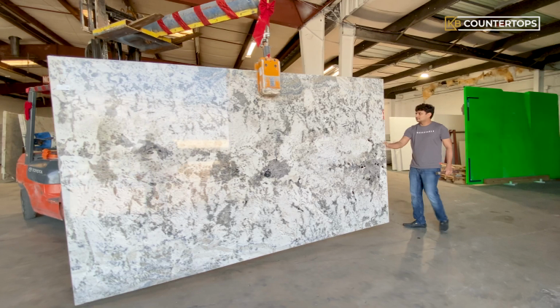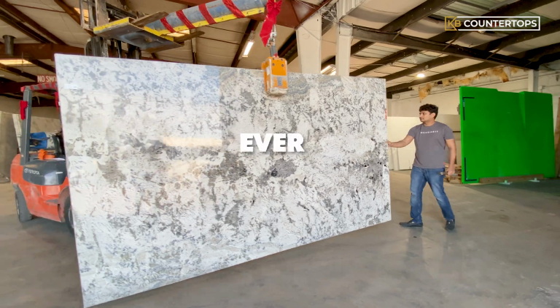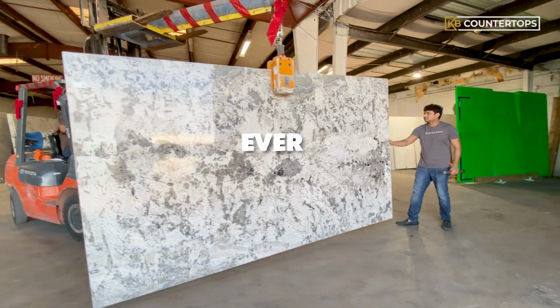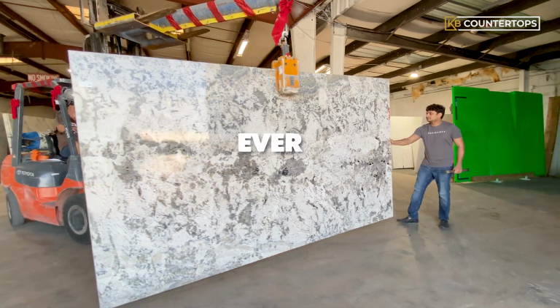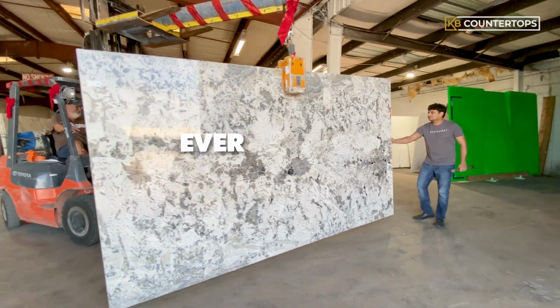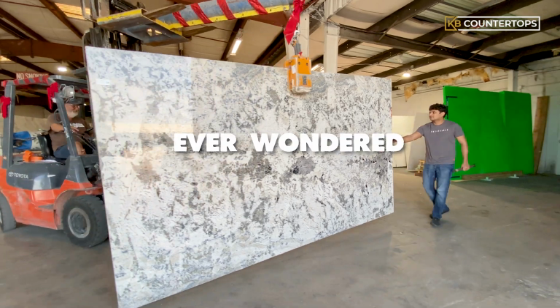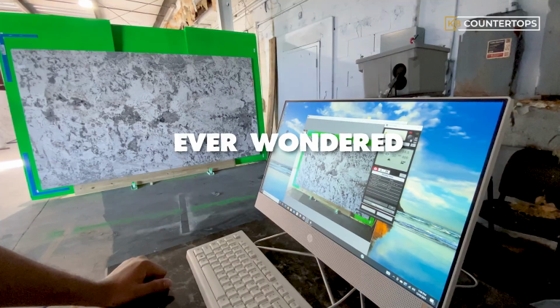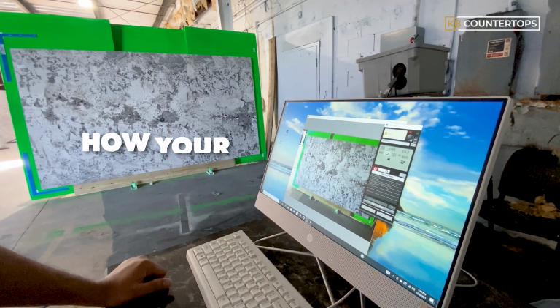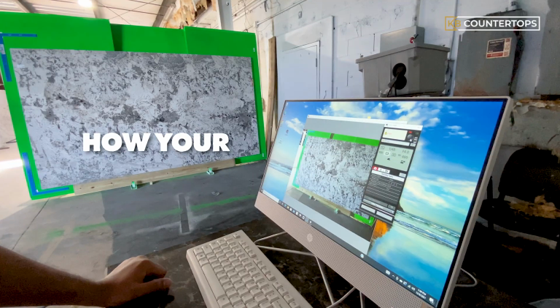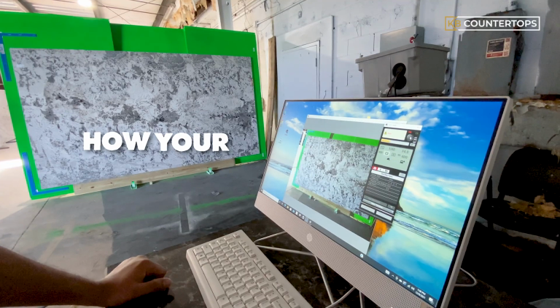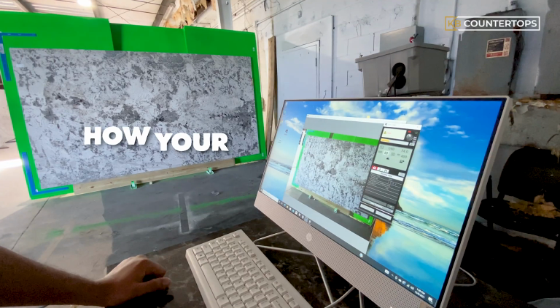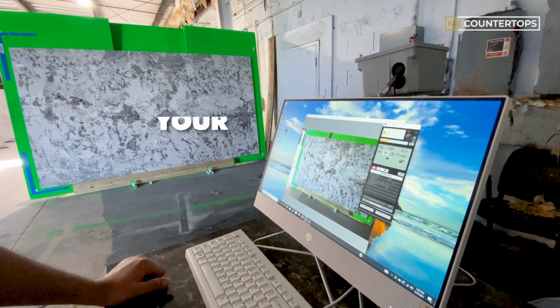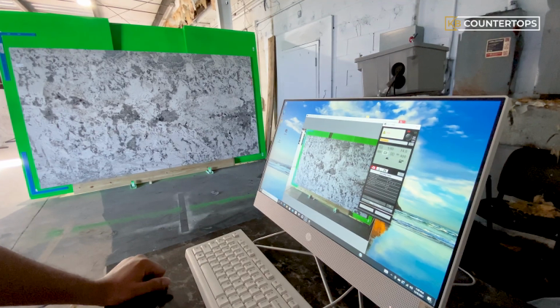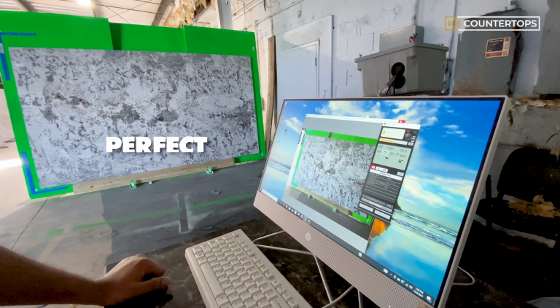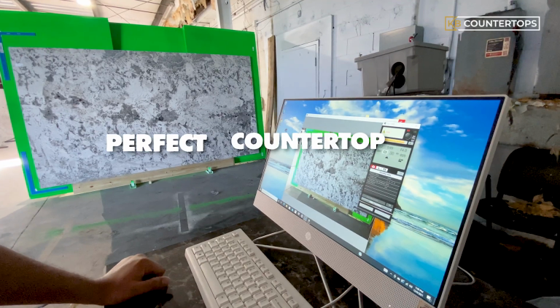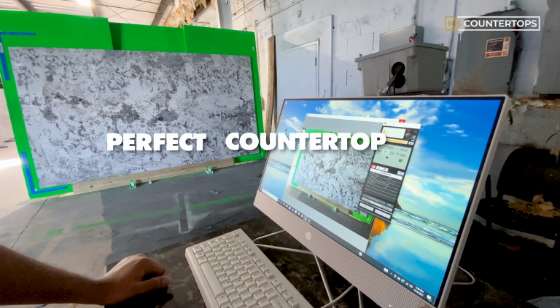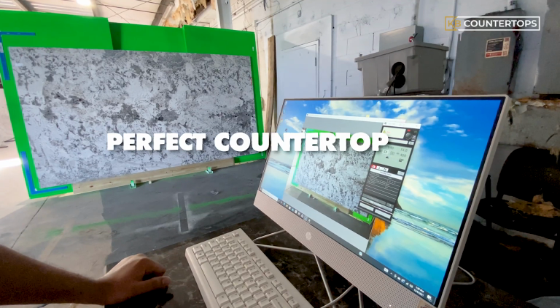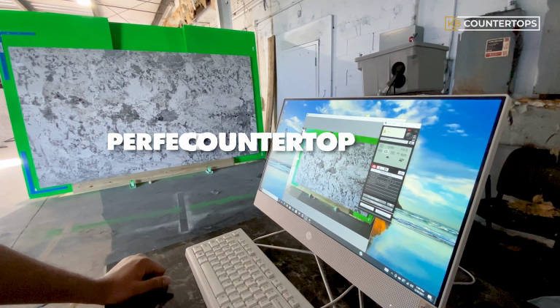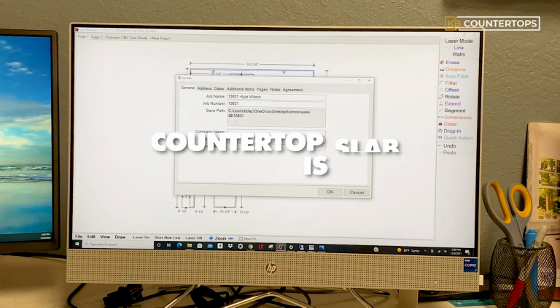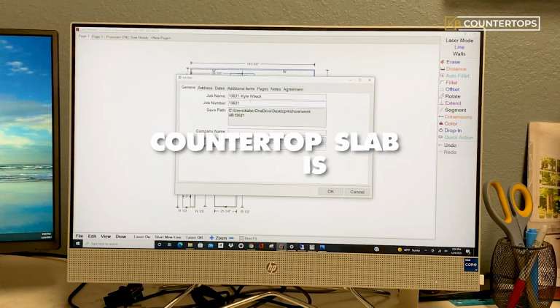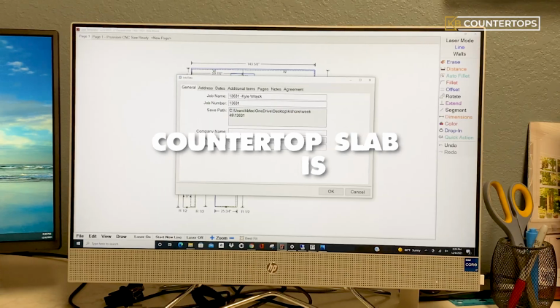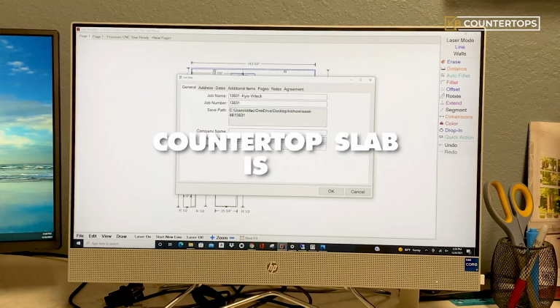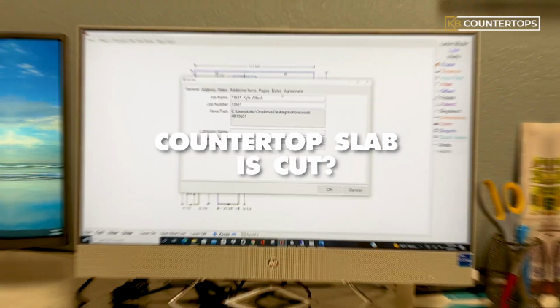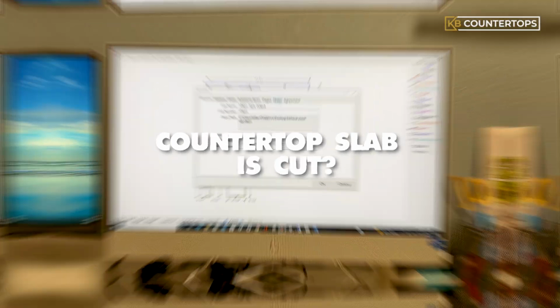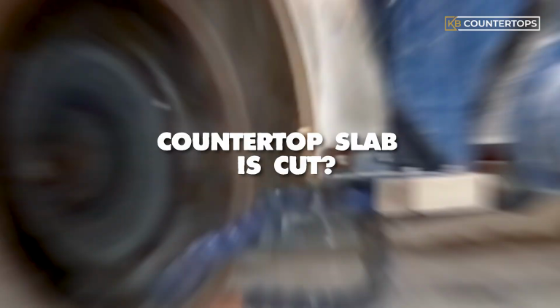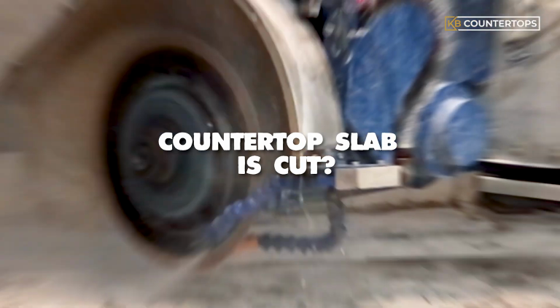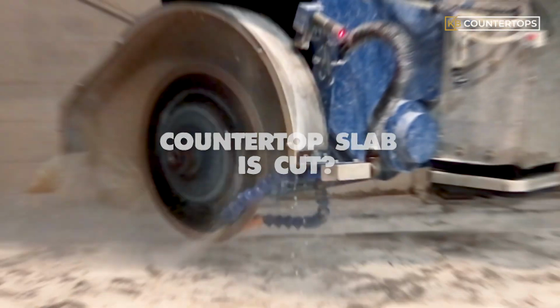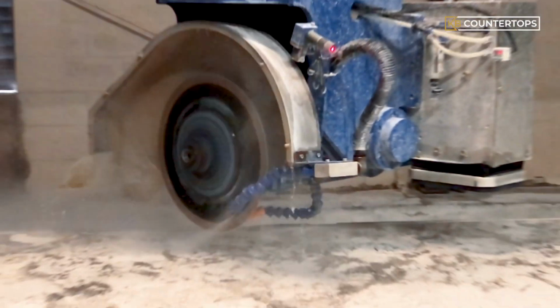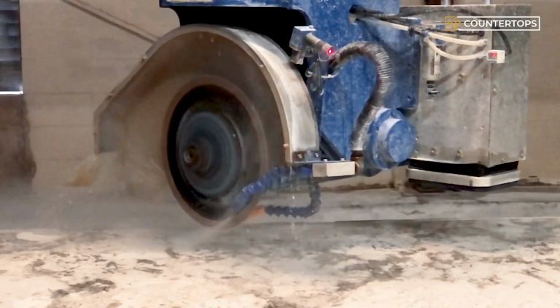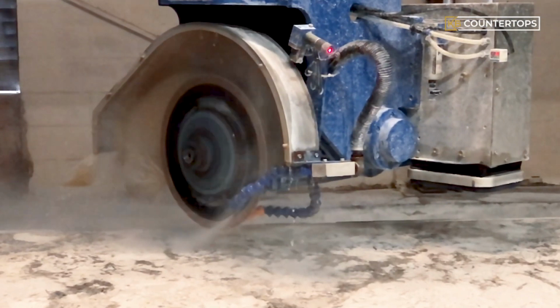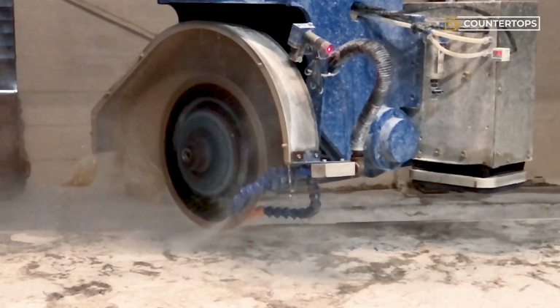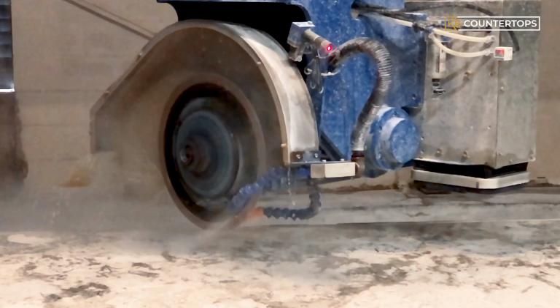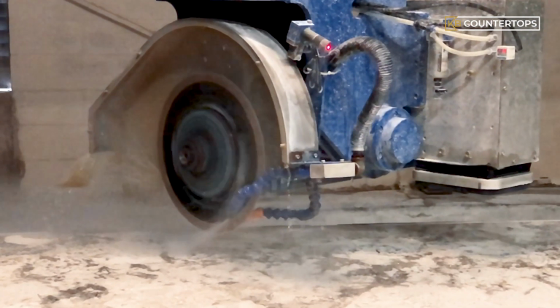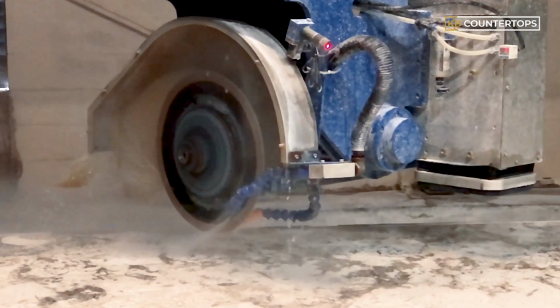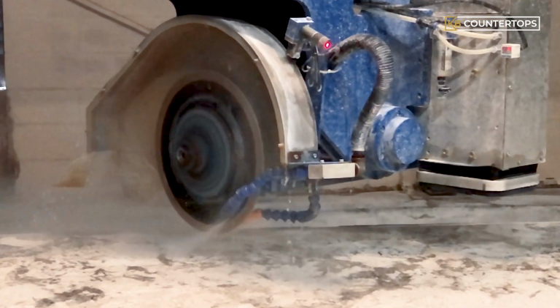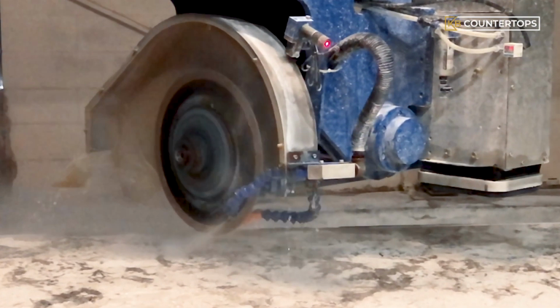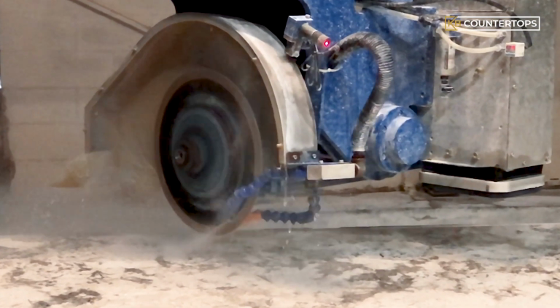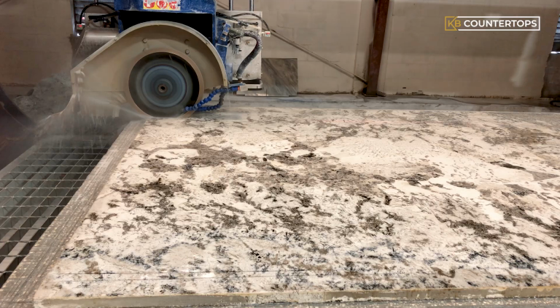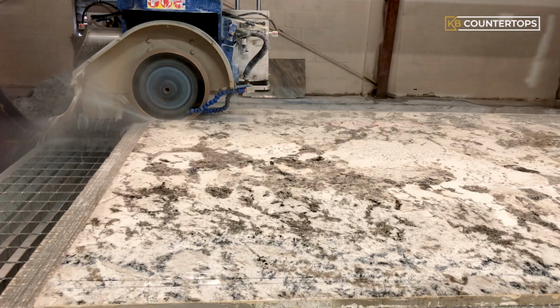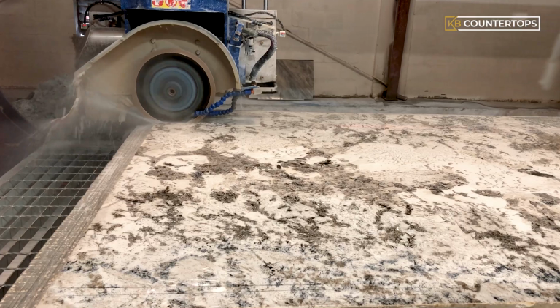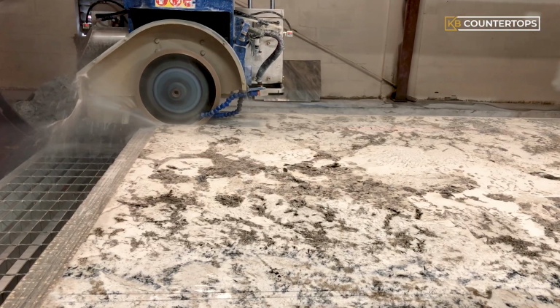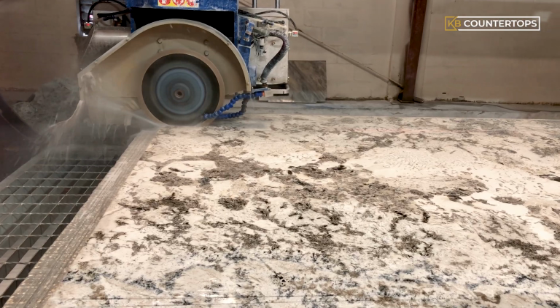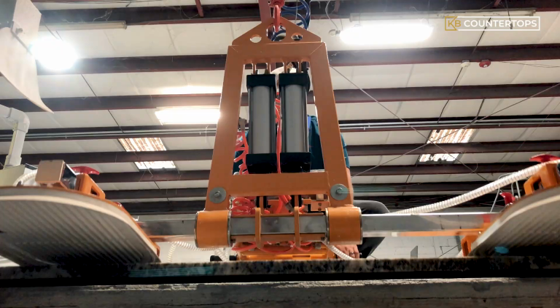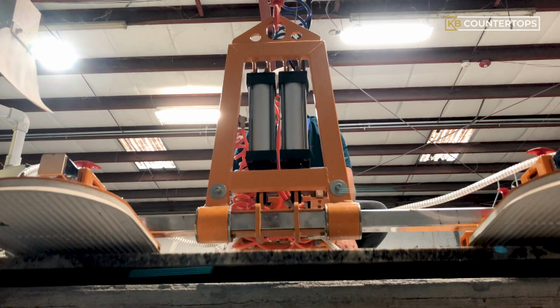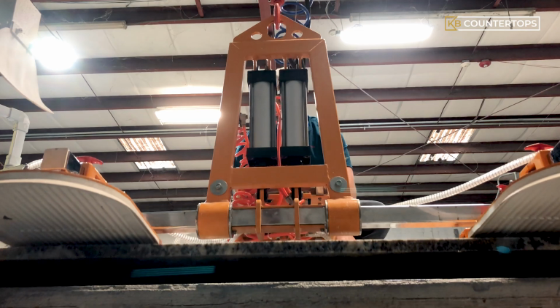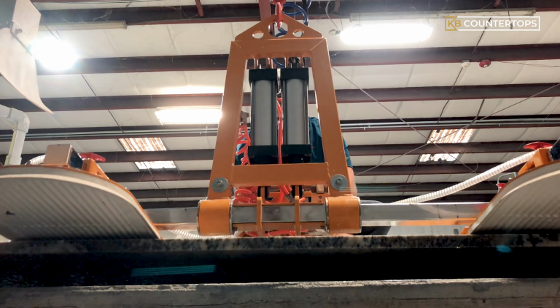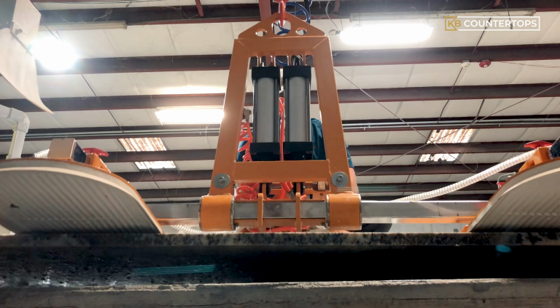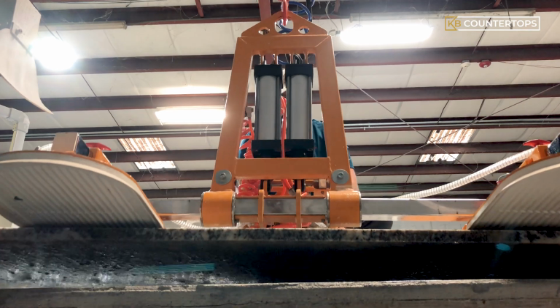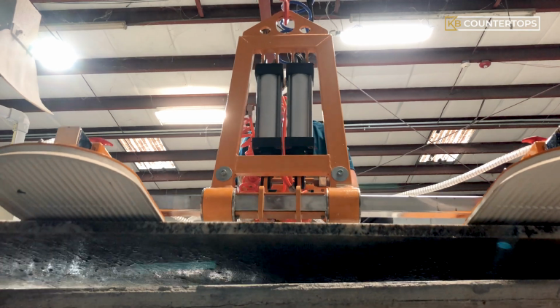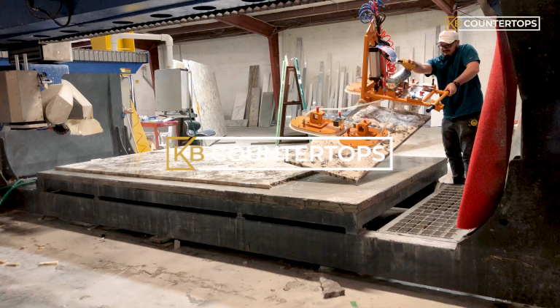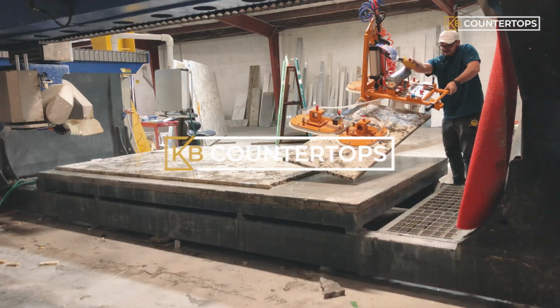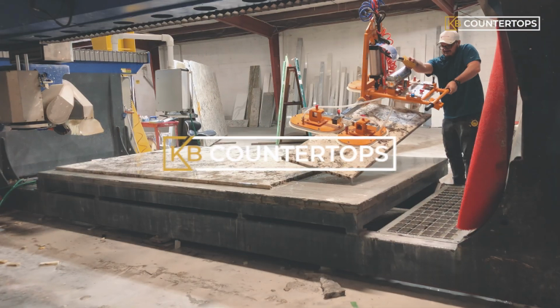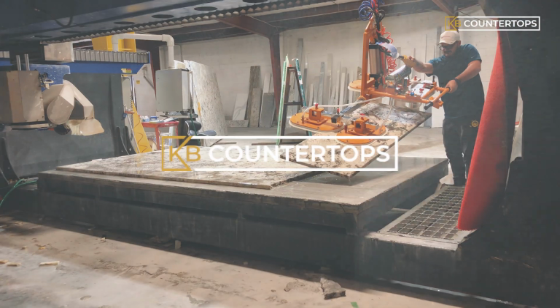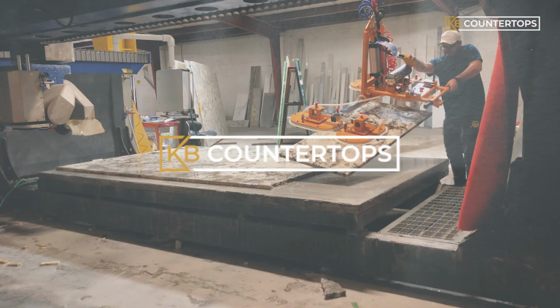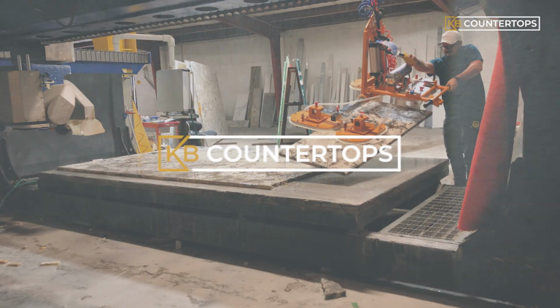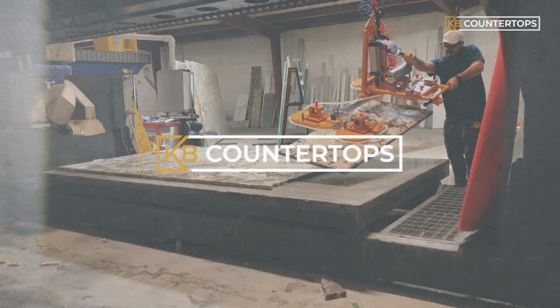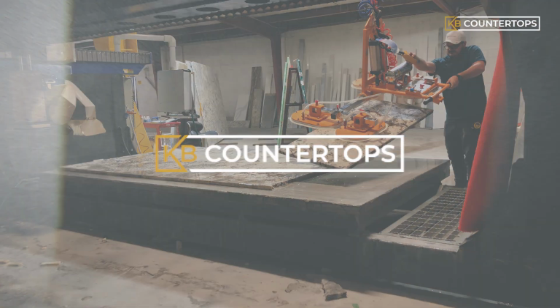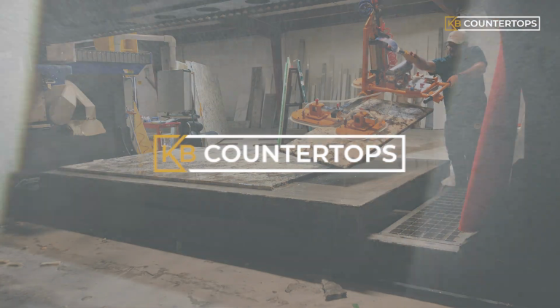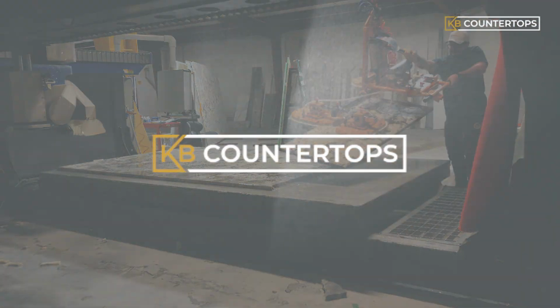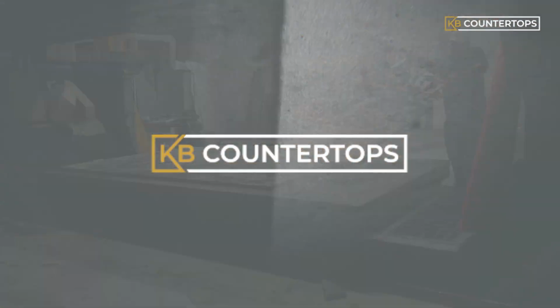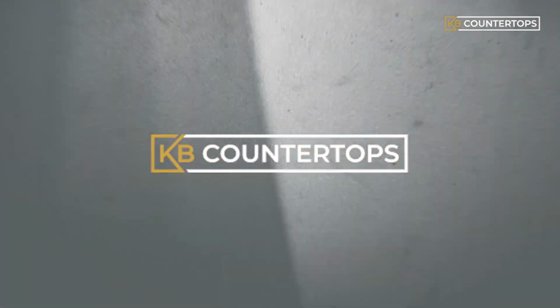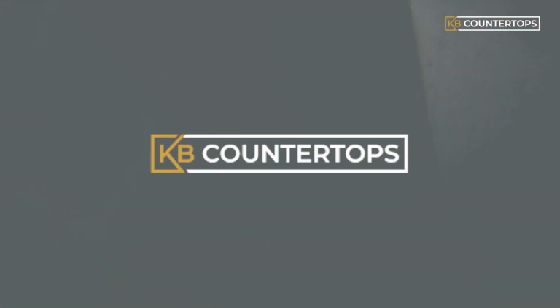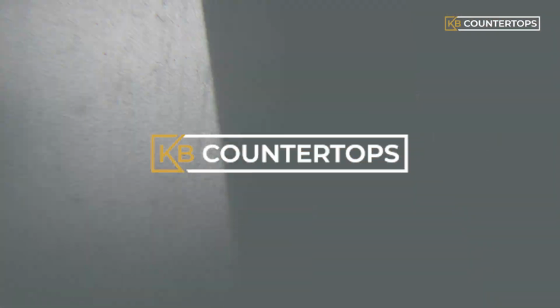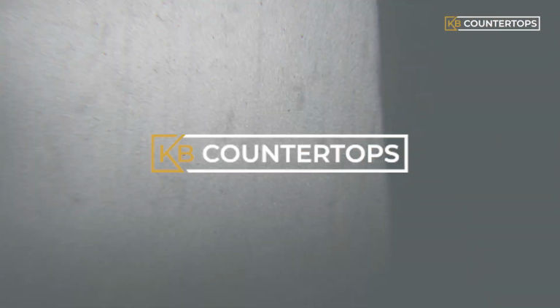Ever wondered how your perfect countertop slab is cut? Today we are going to show you how countertop slabs are cut to fit a project's needs.